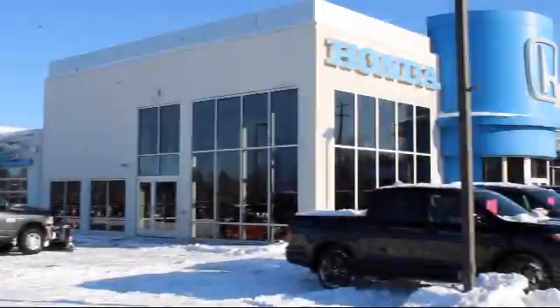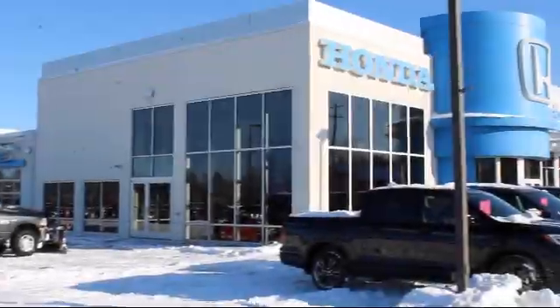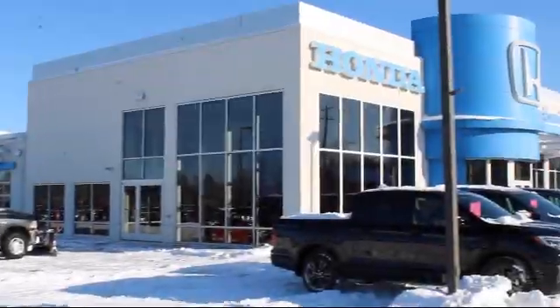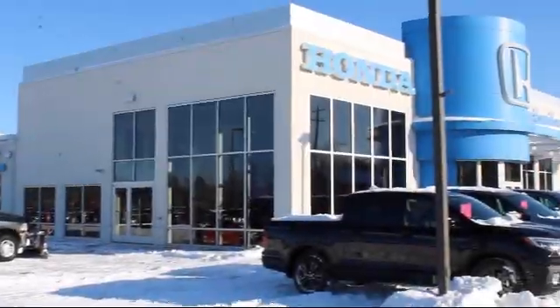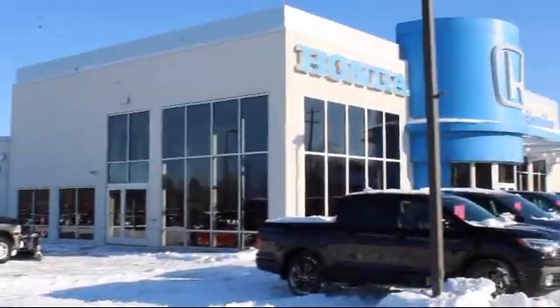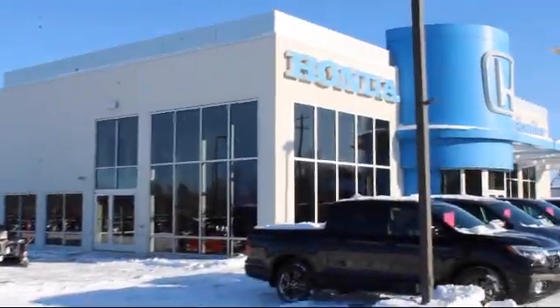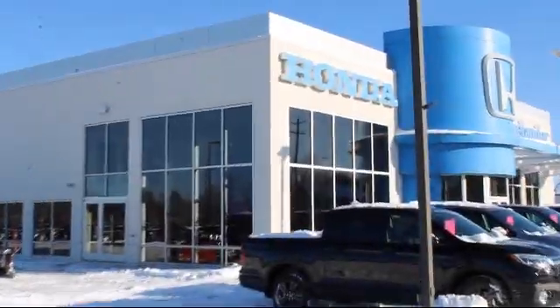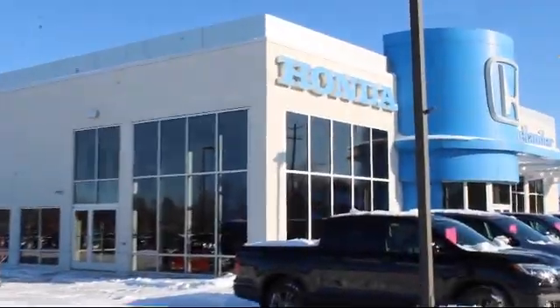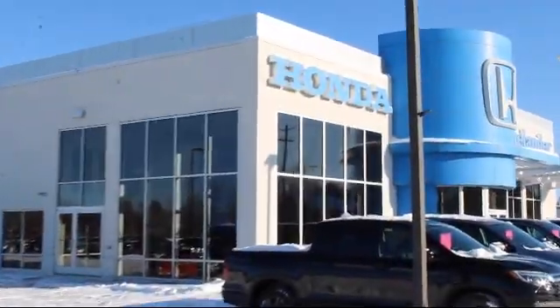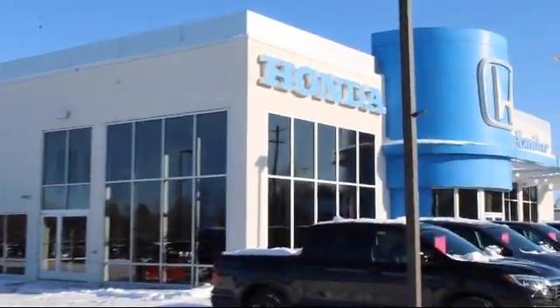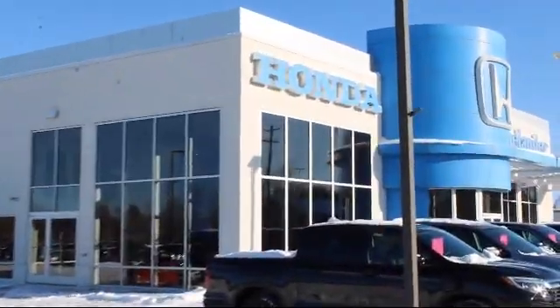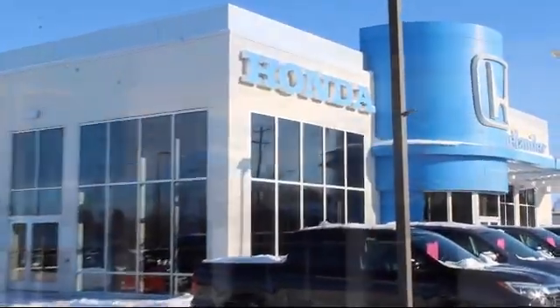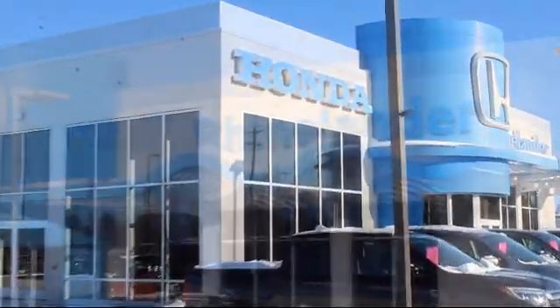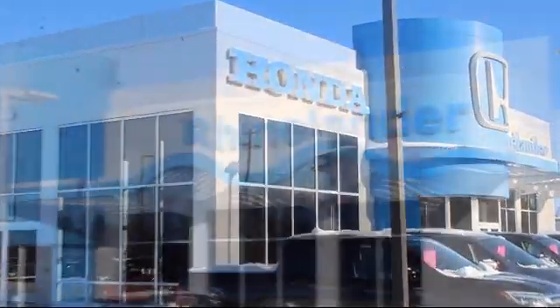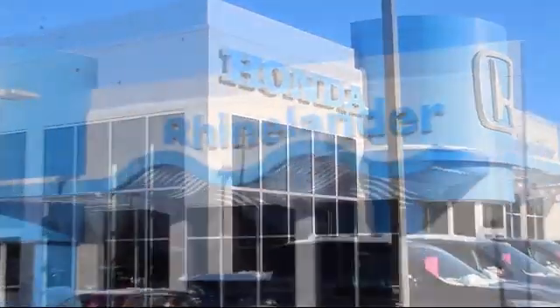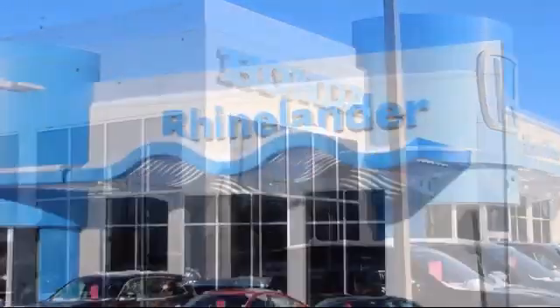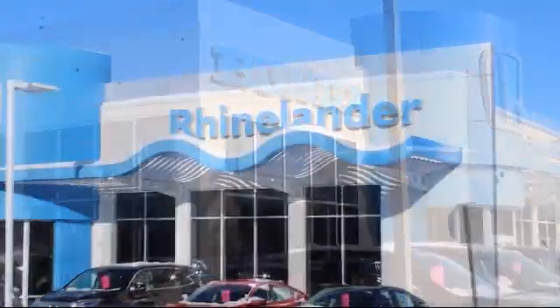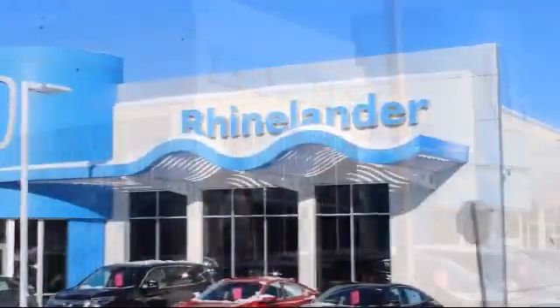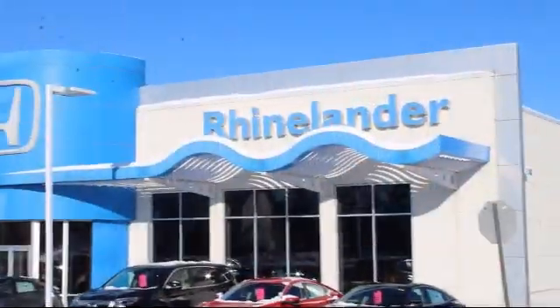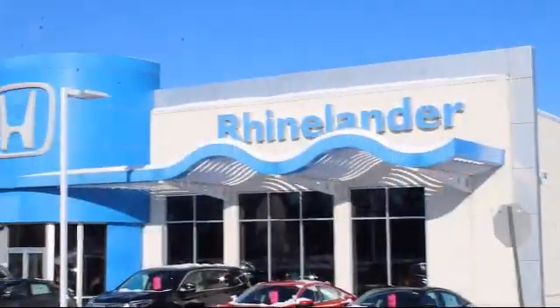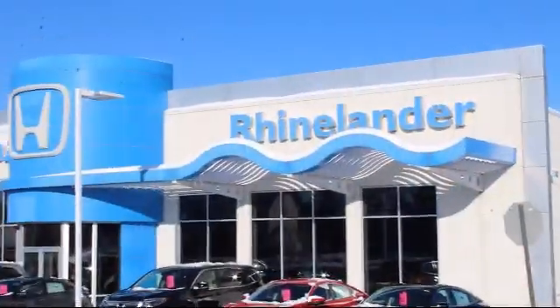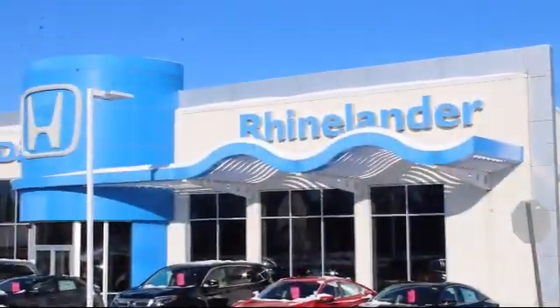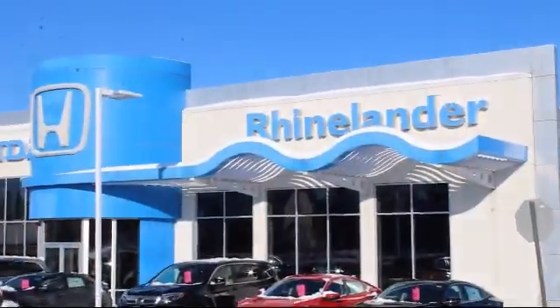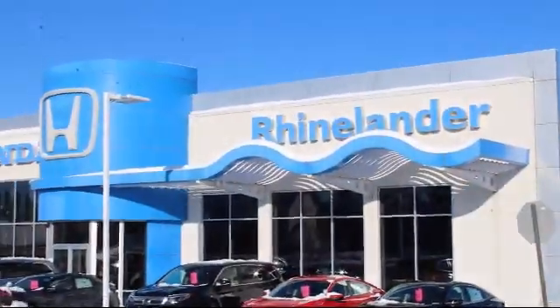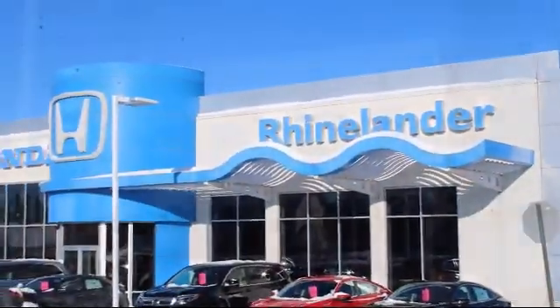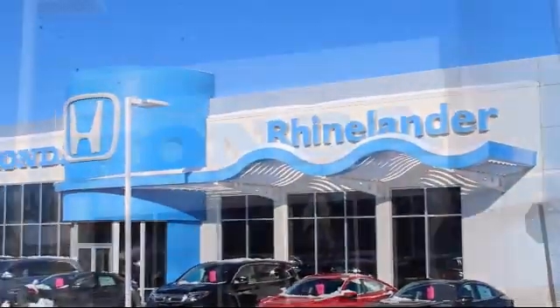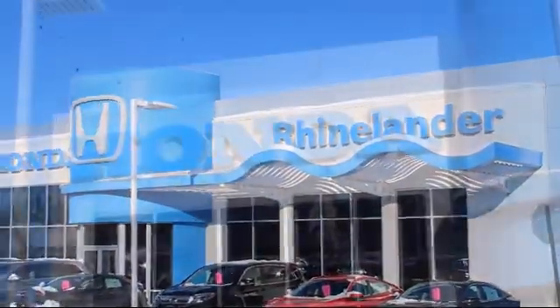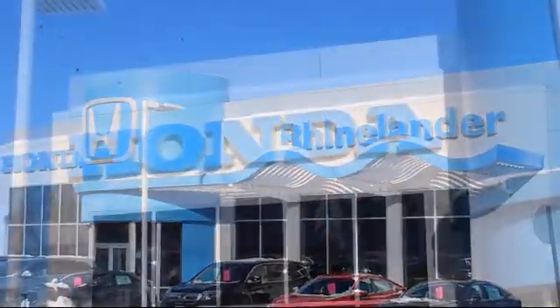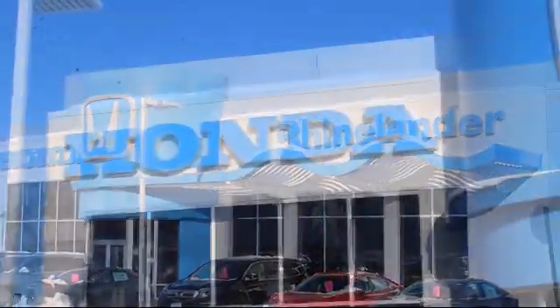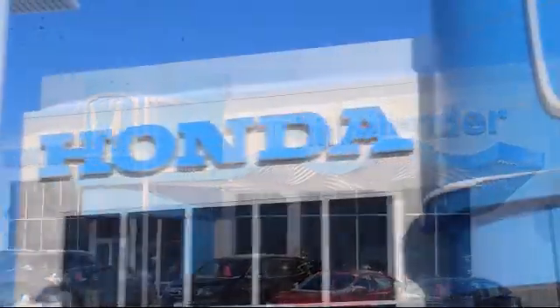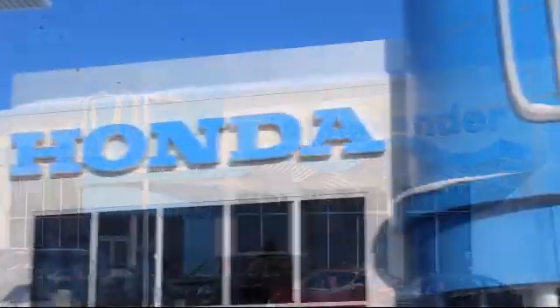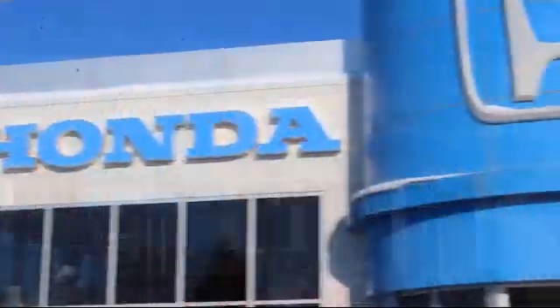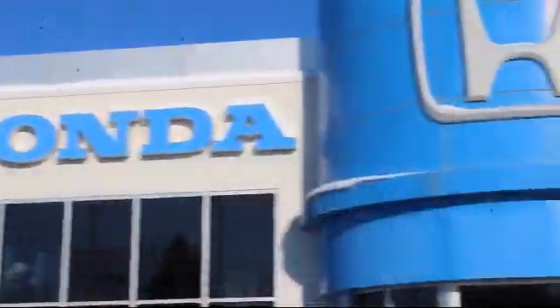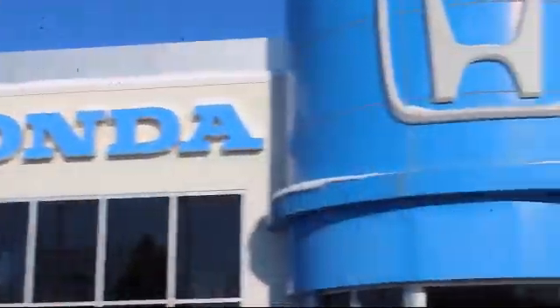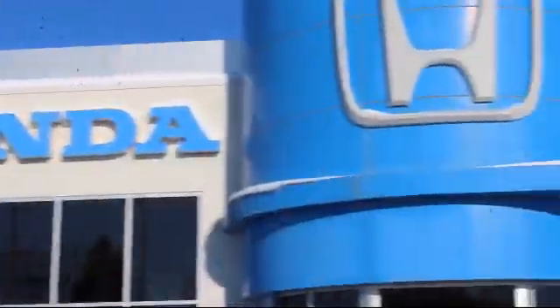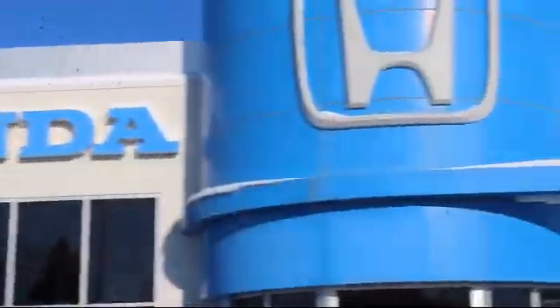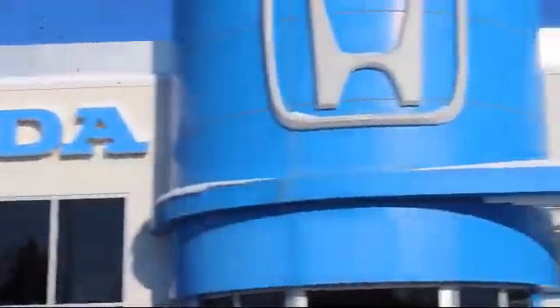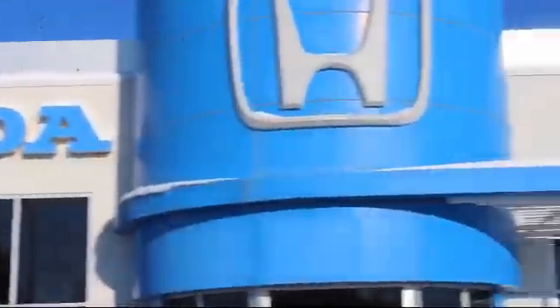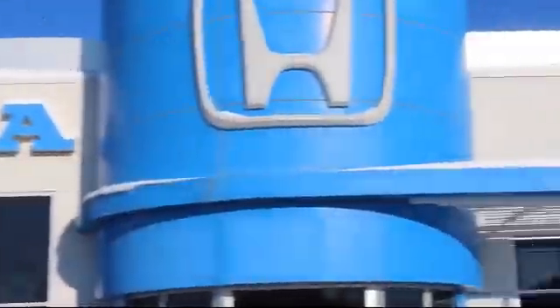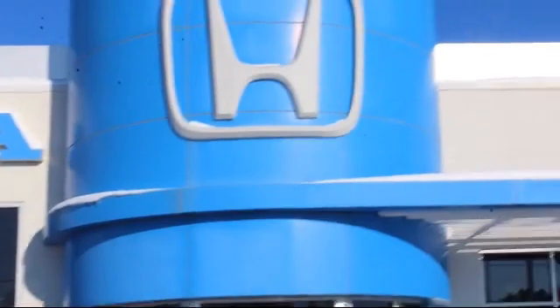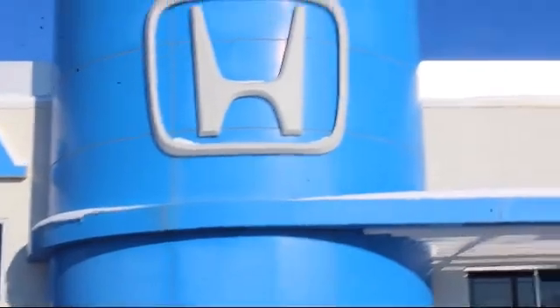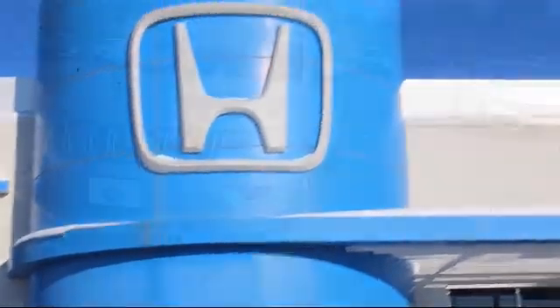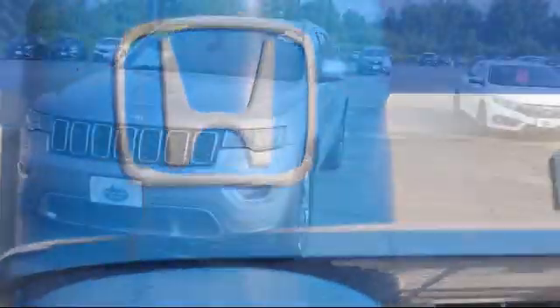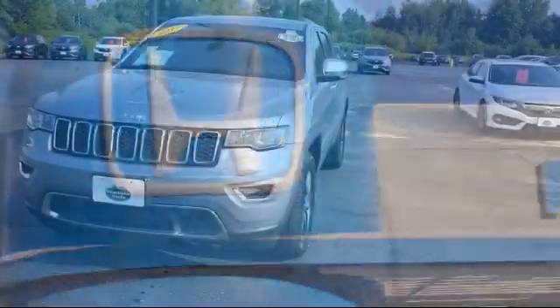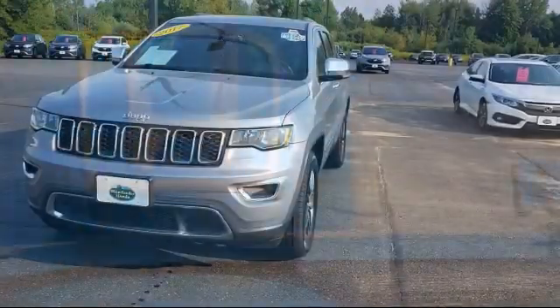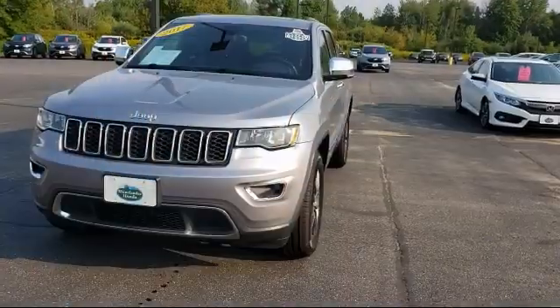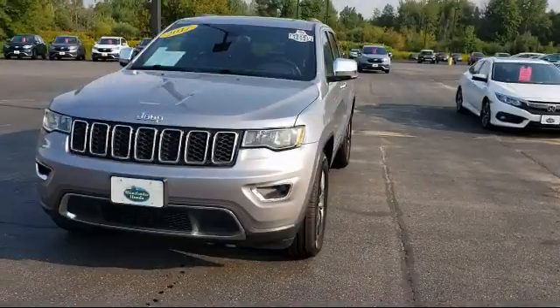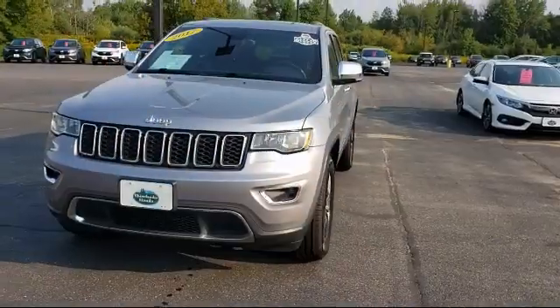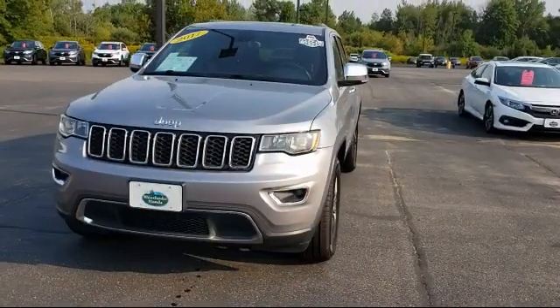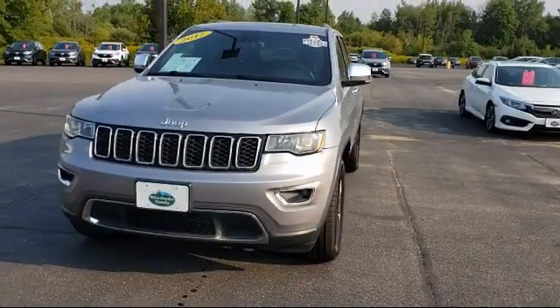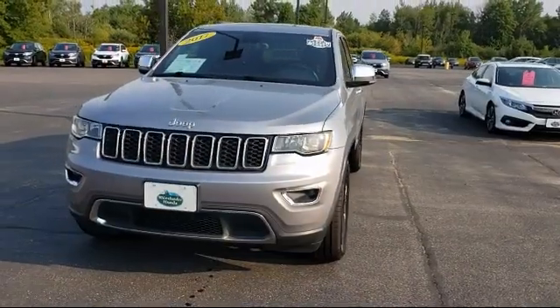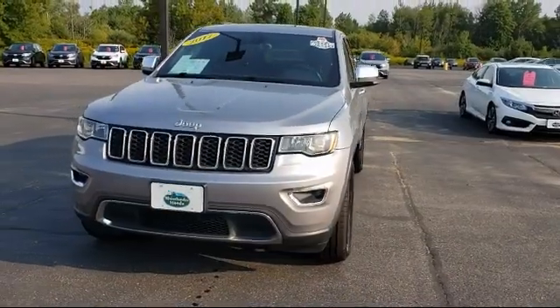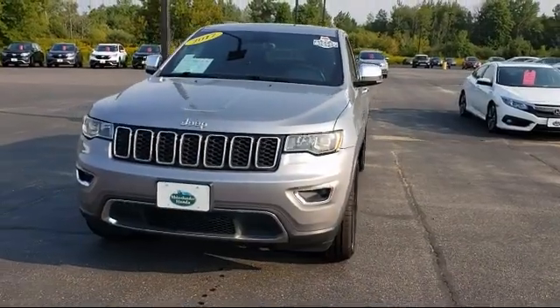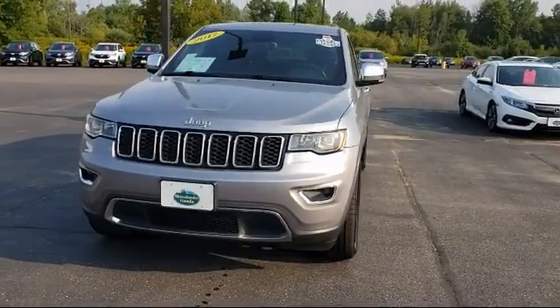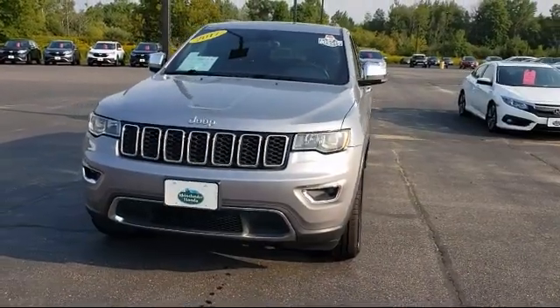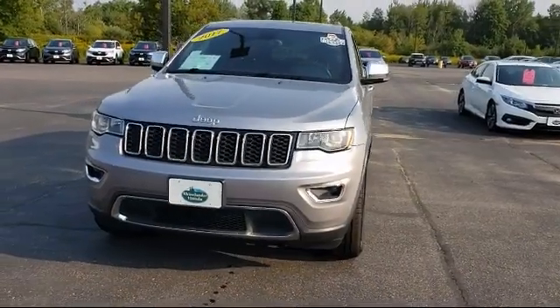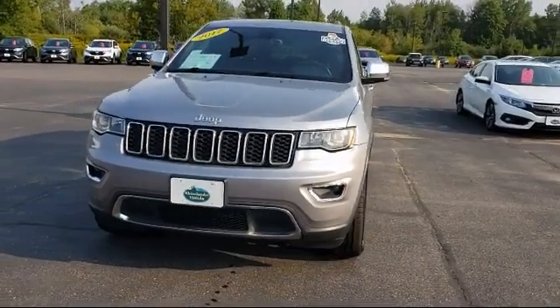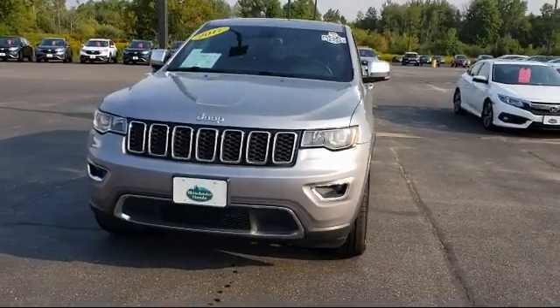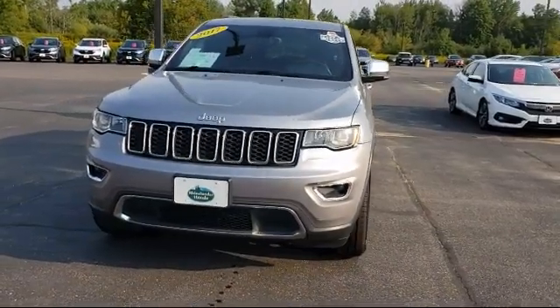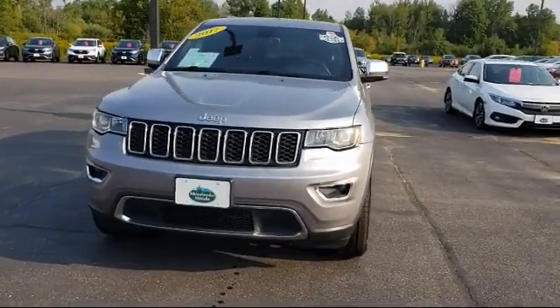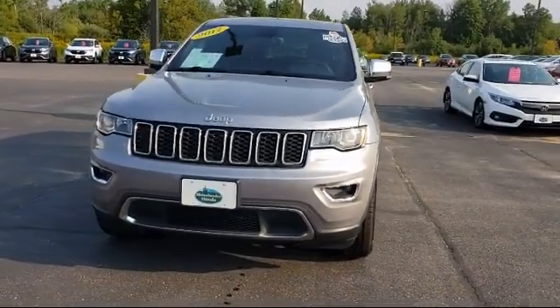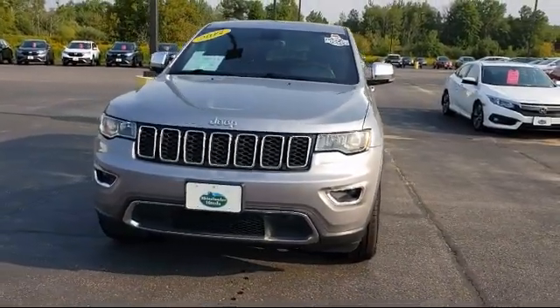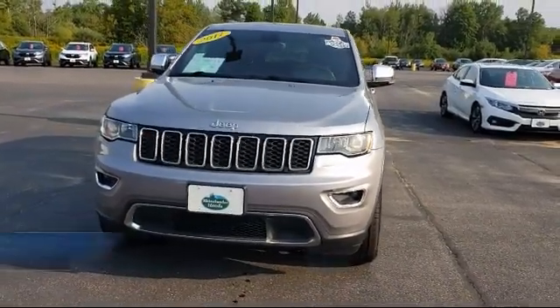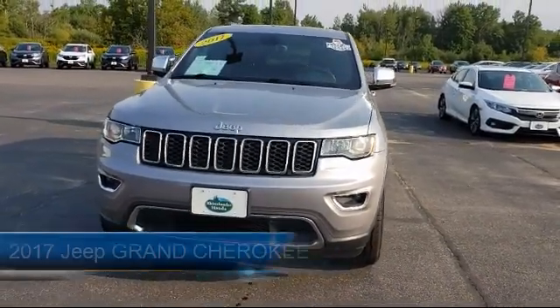Welcome to Rhinelander Honda, your premier destination for purchasing a vehicle. Here's a look at another one of our great vehicles in inventory.